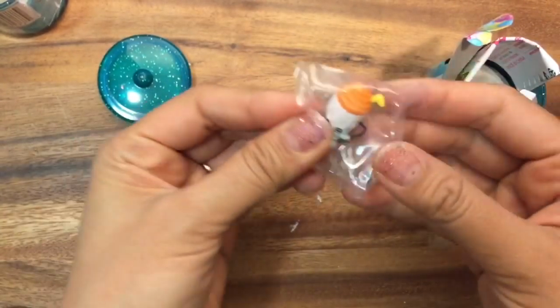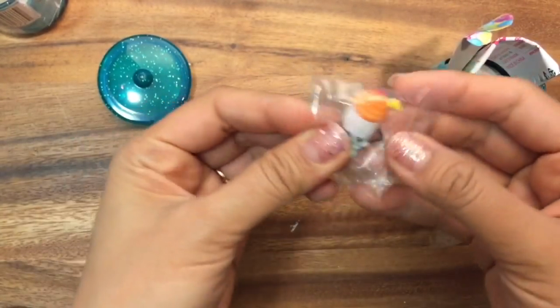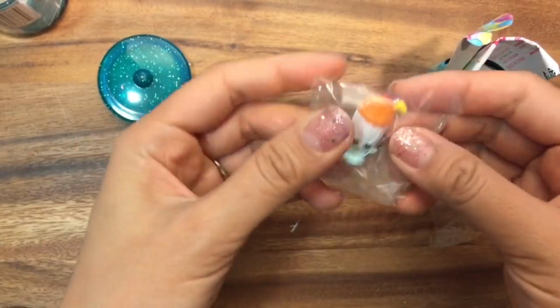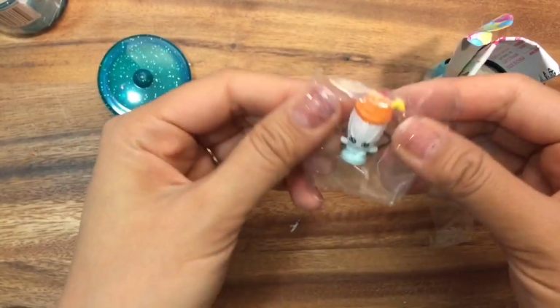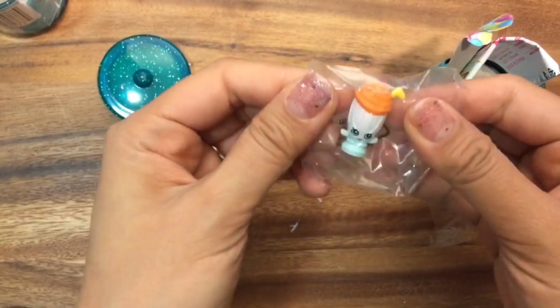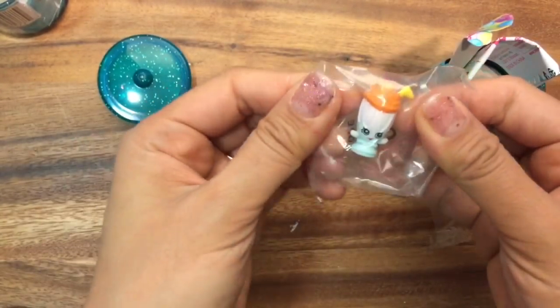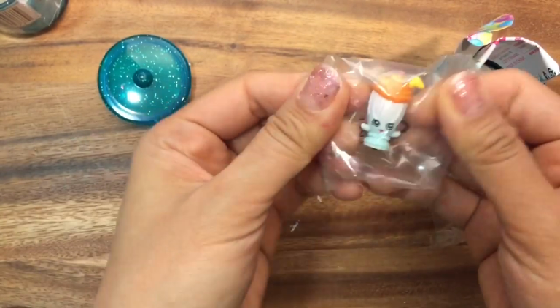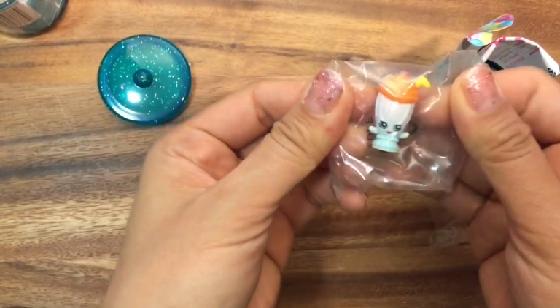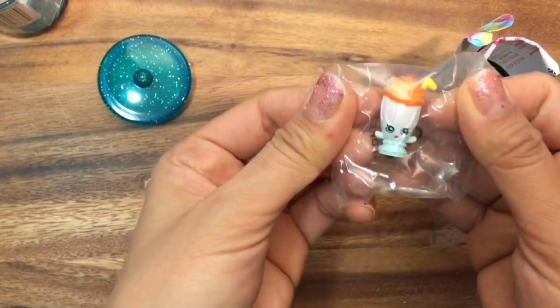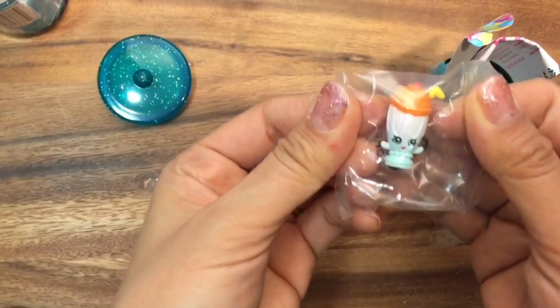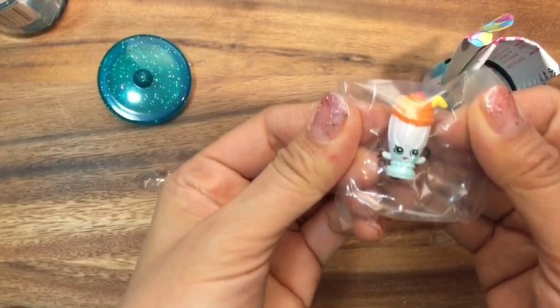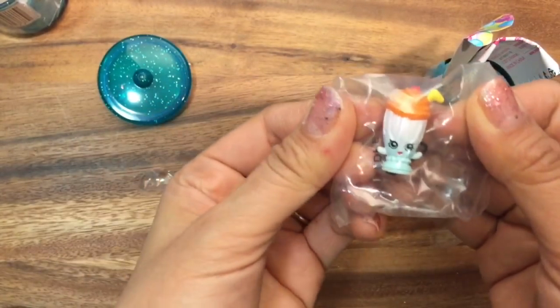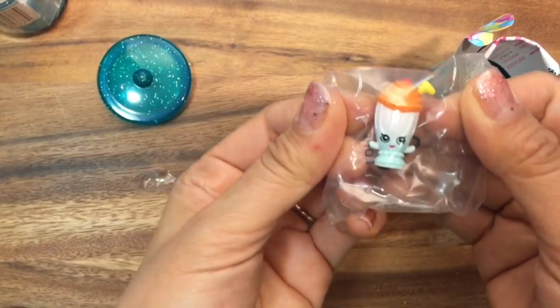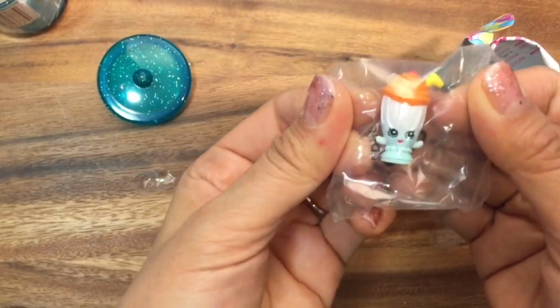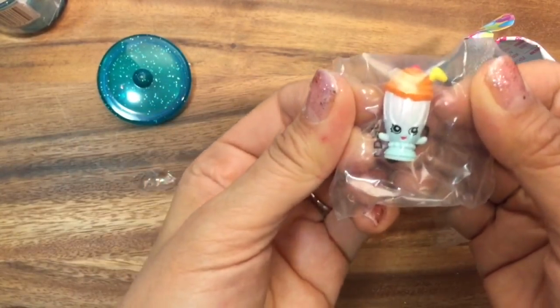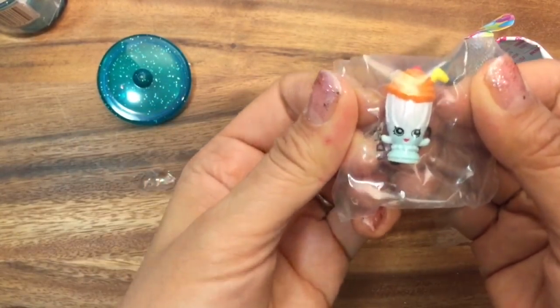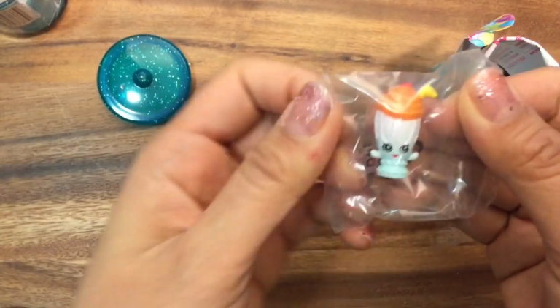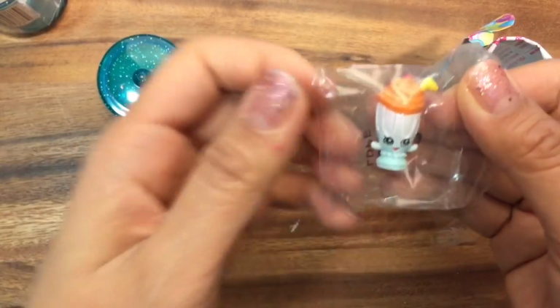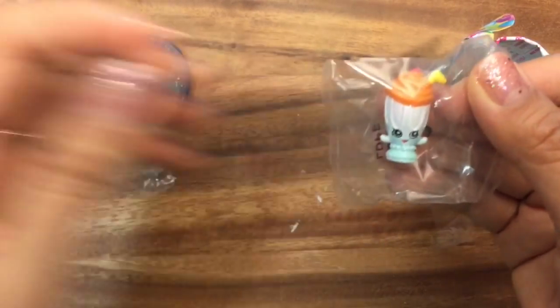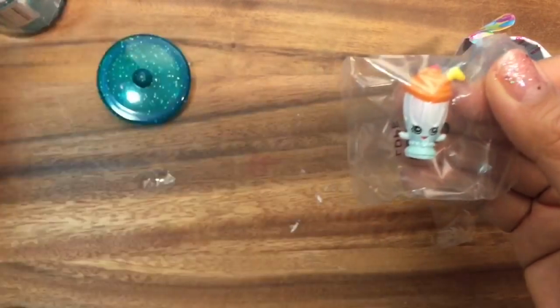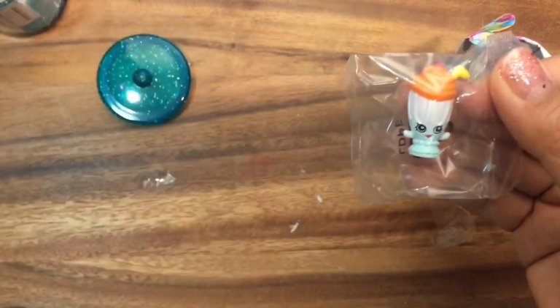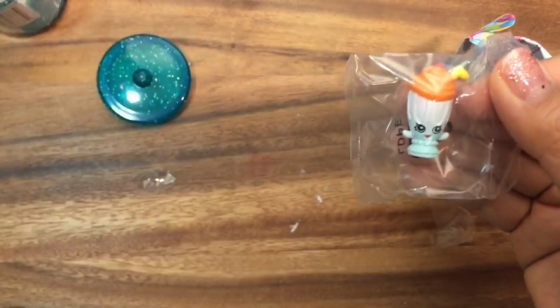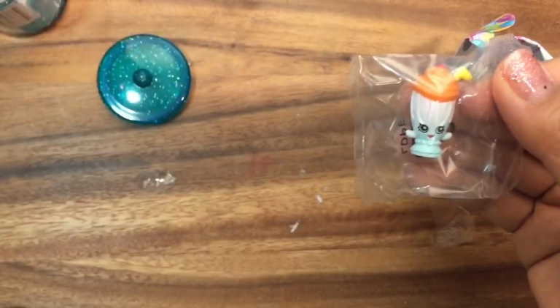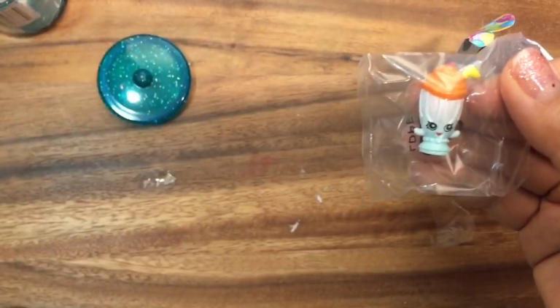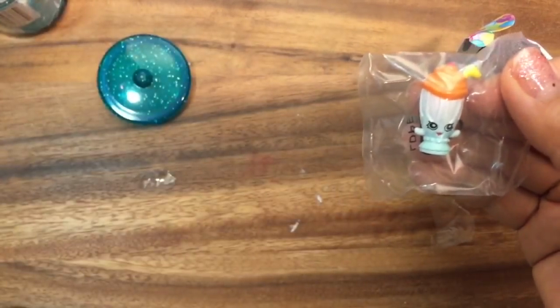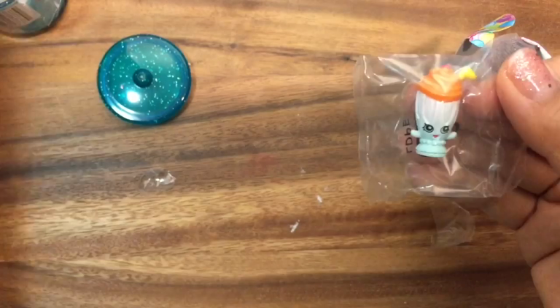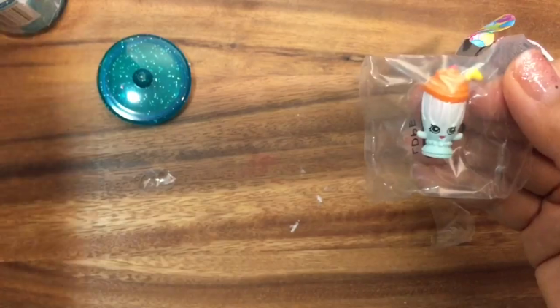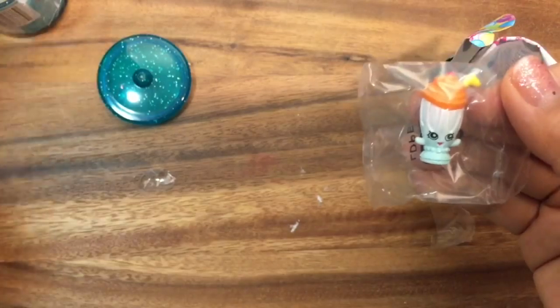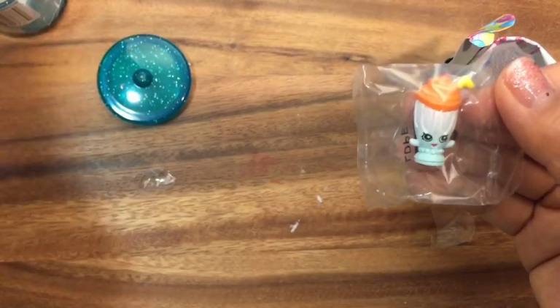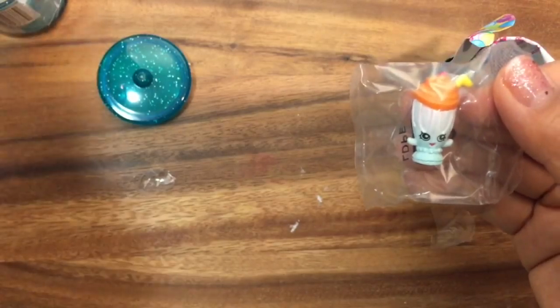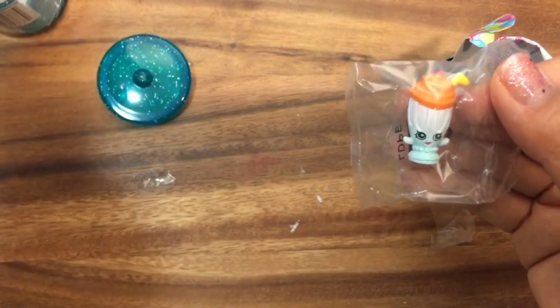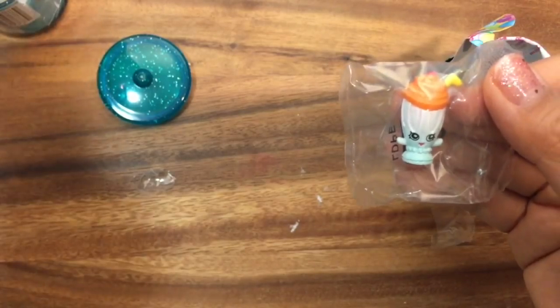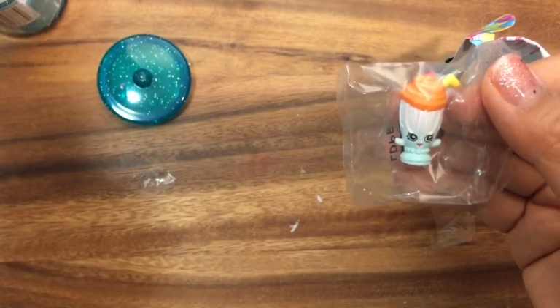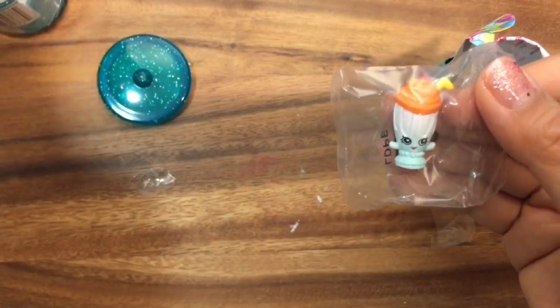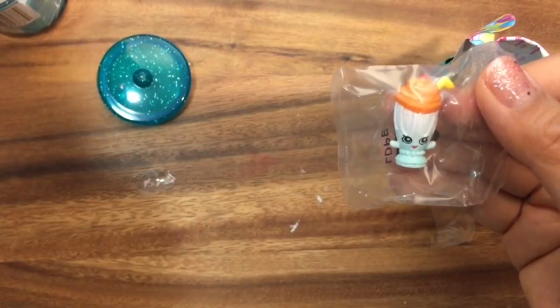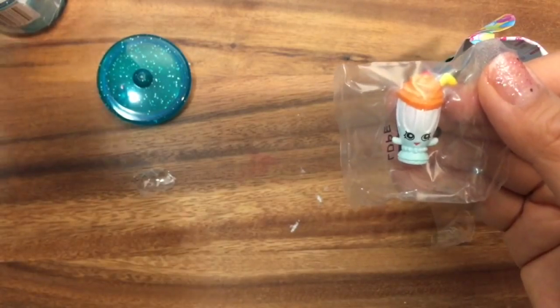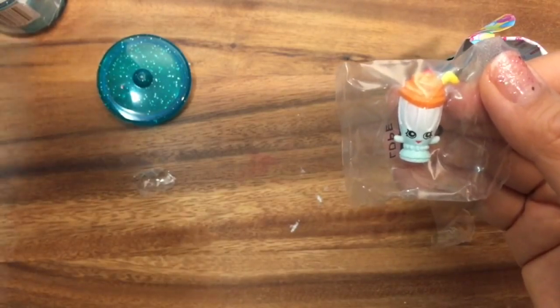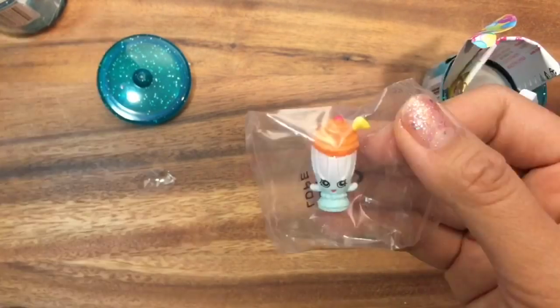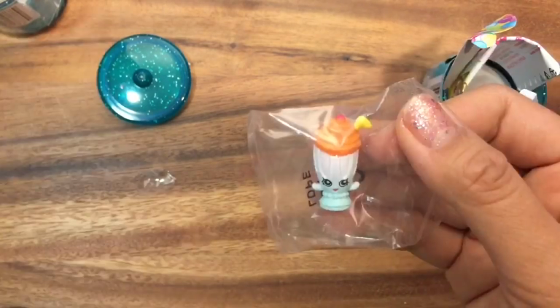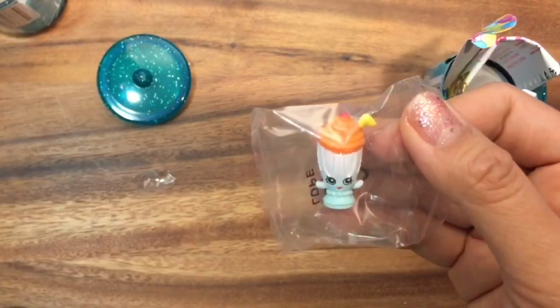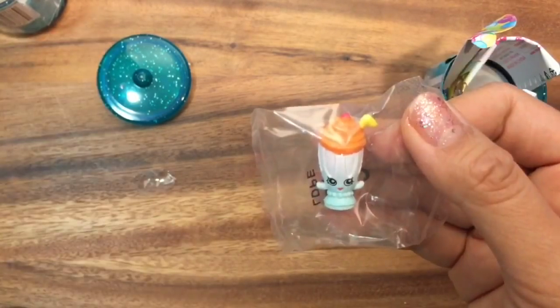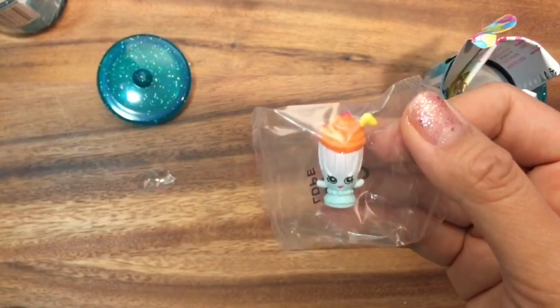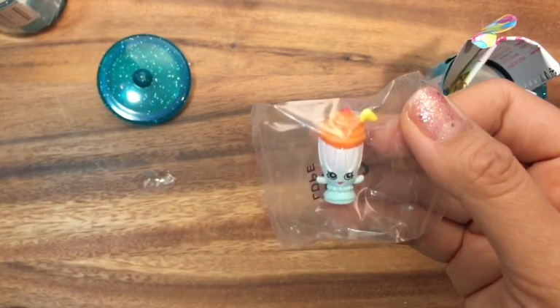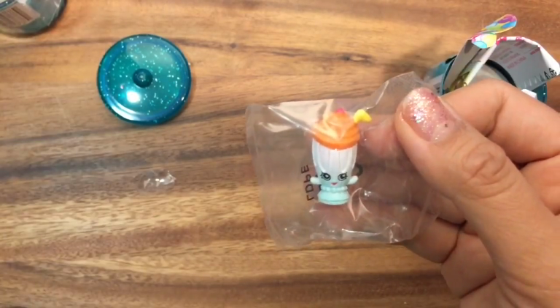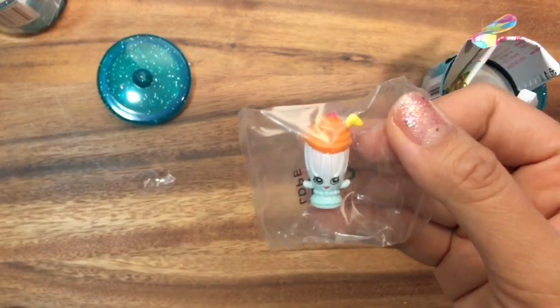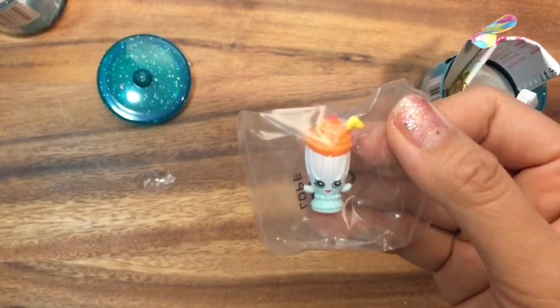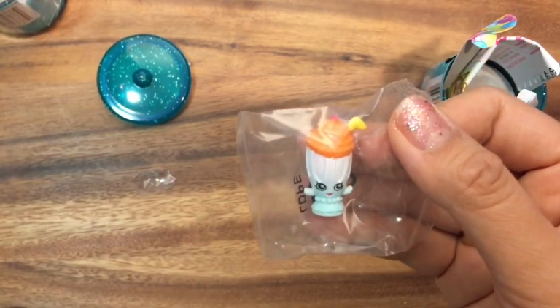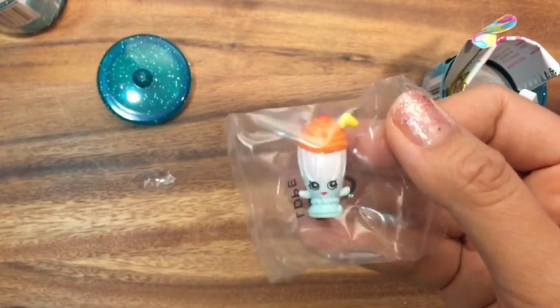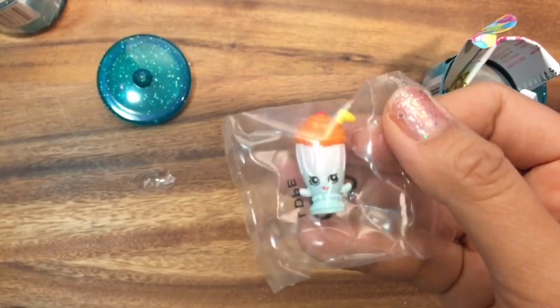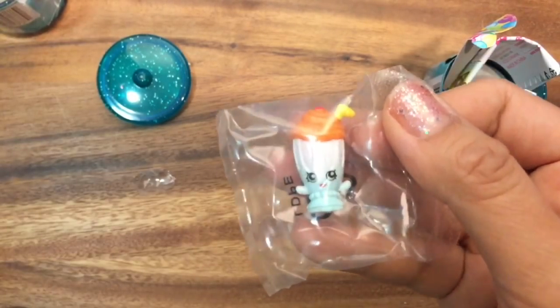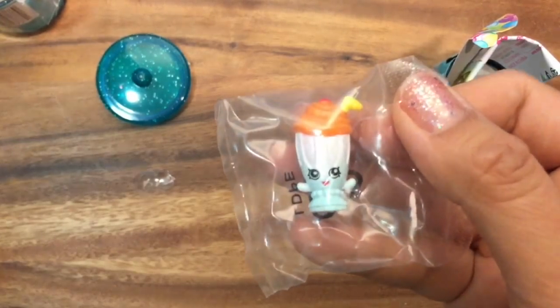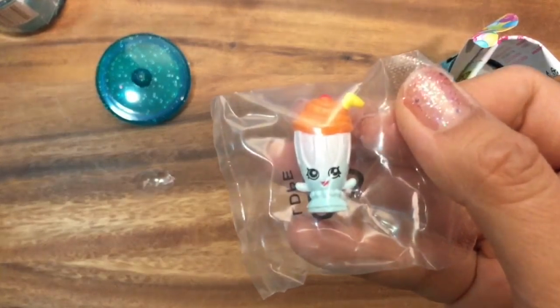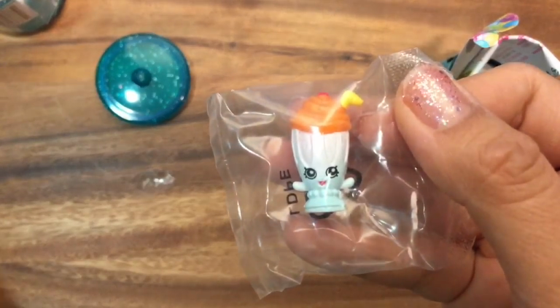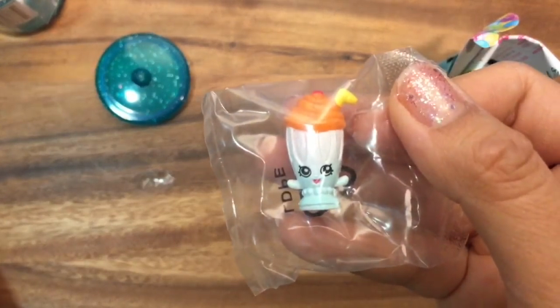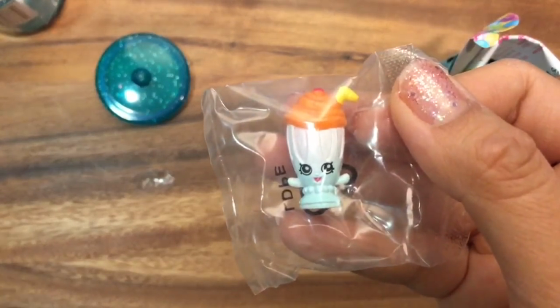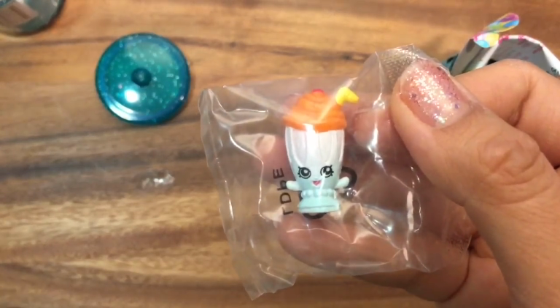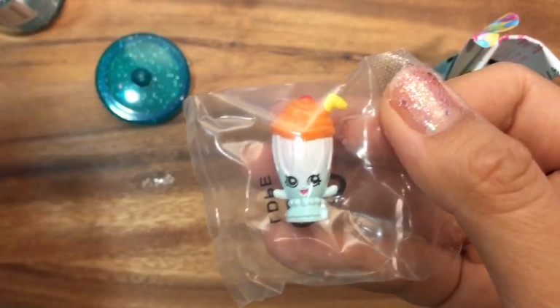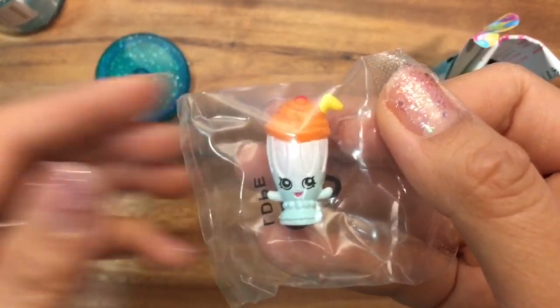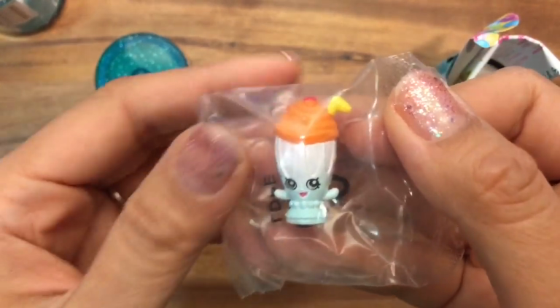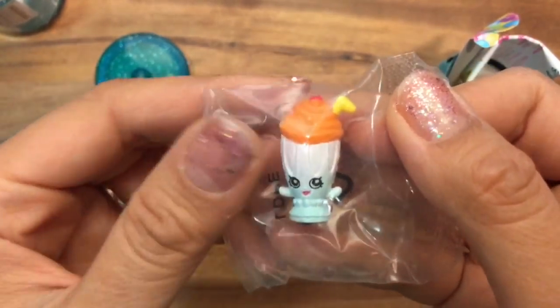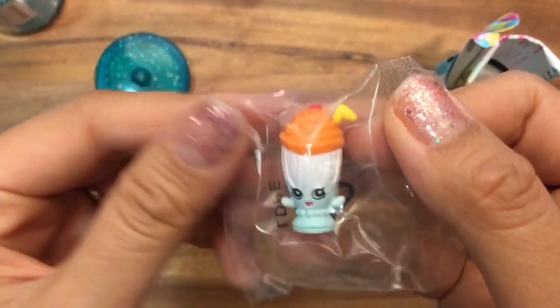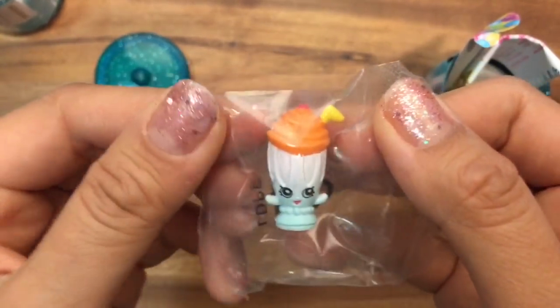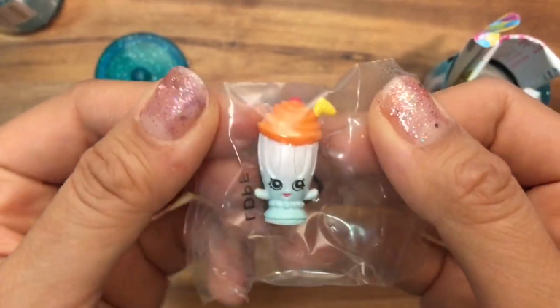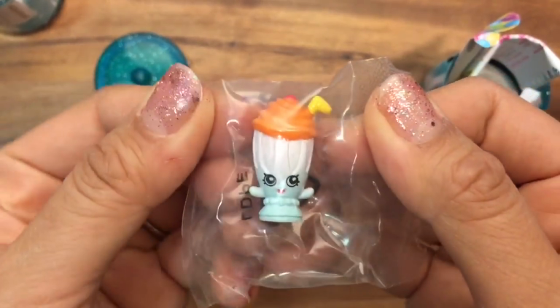Oh my gosh, I love this drink - it looks like a little smoothie. This is Millie Shake and she is a common.